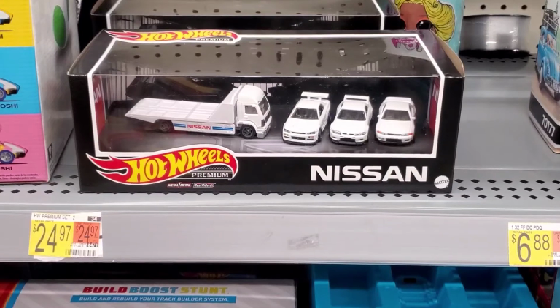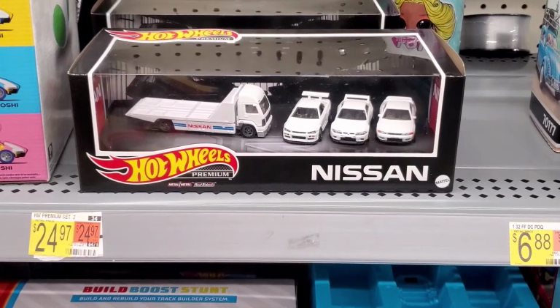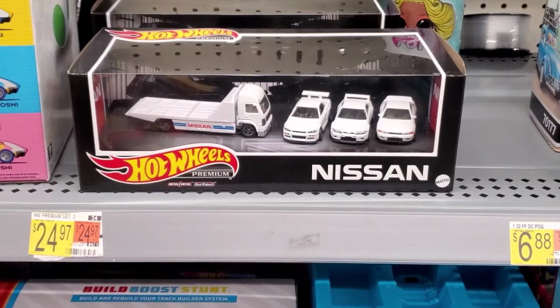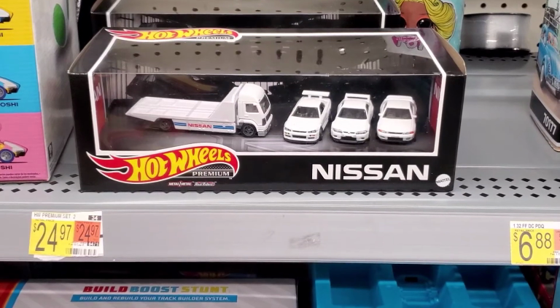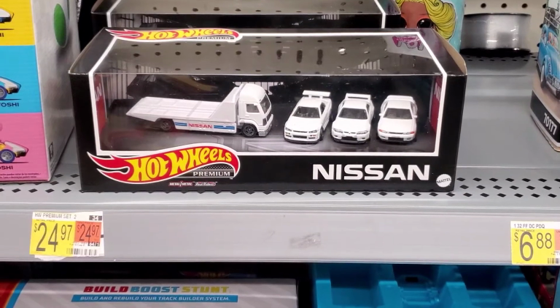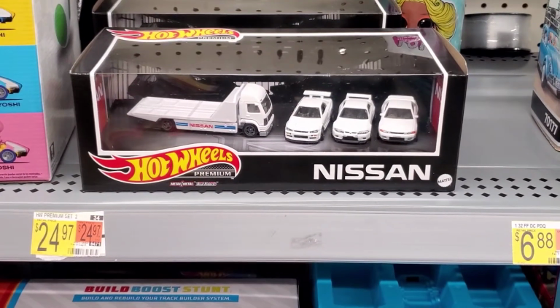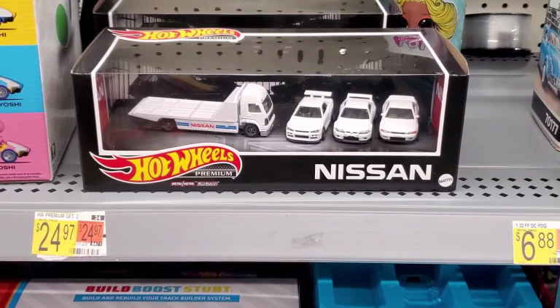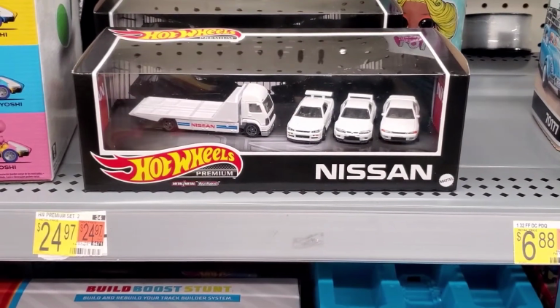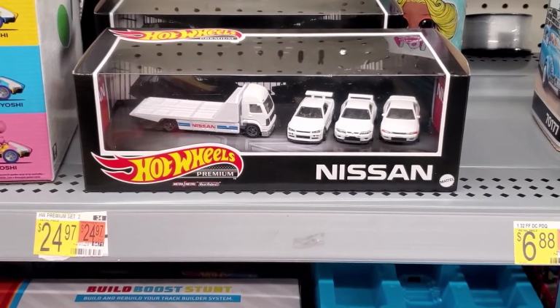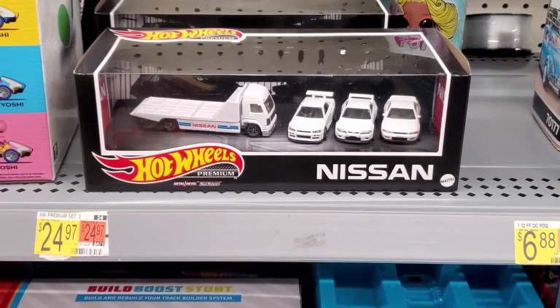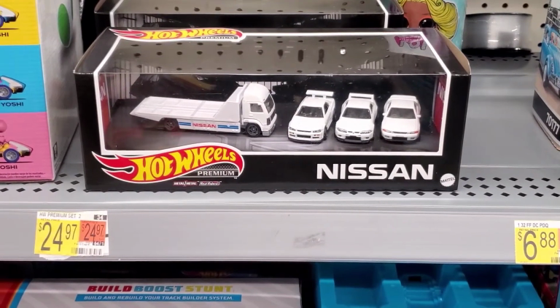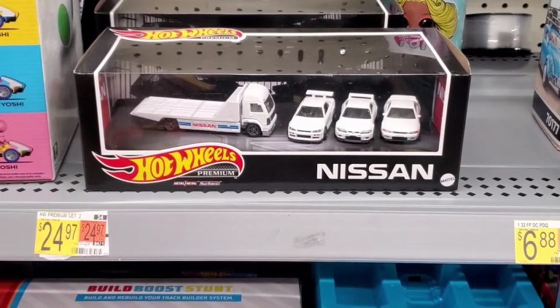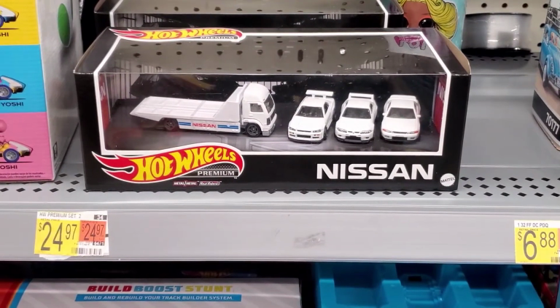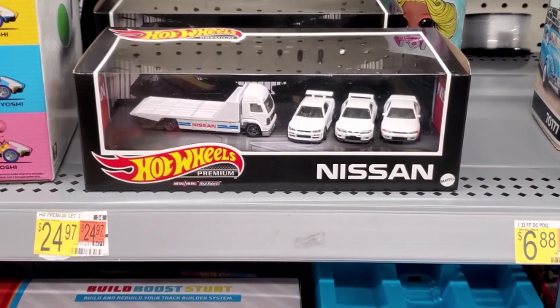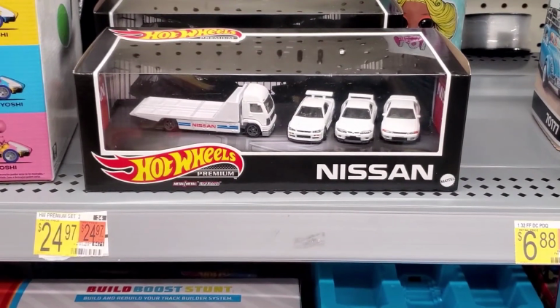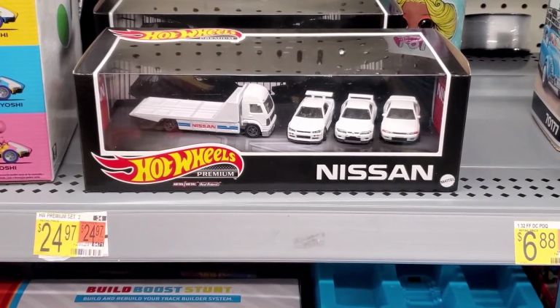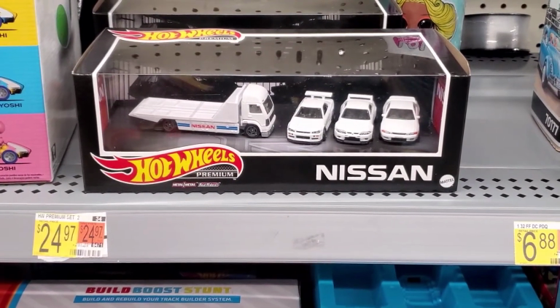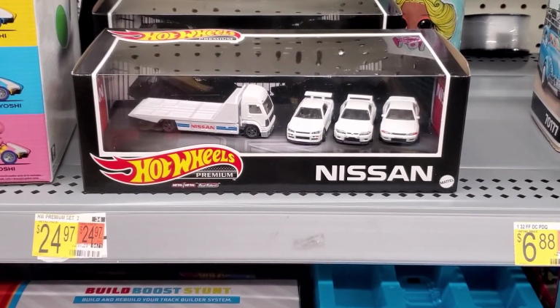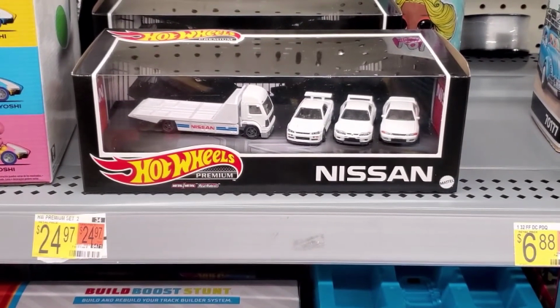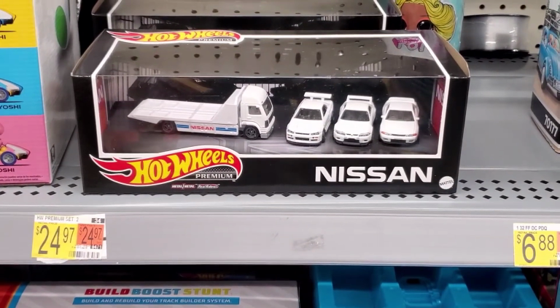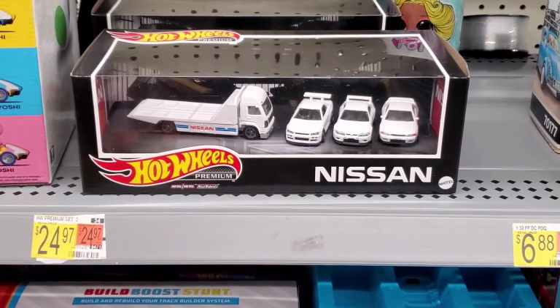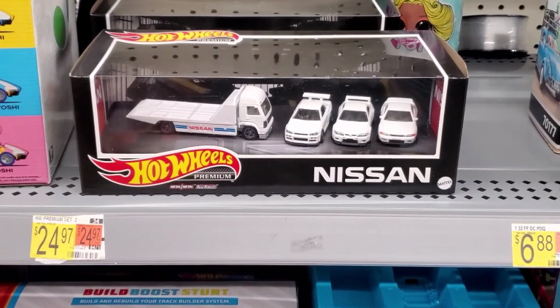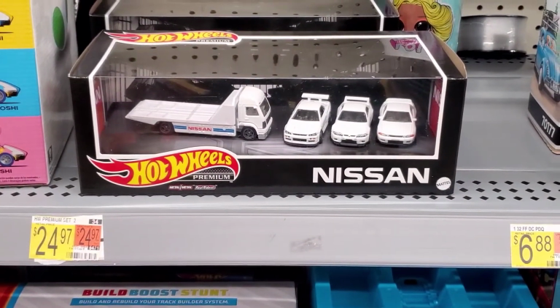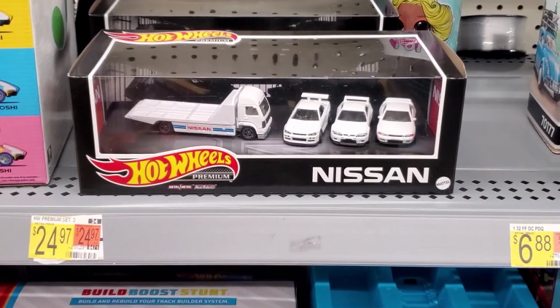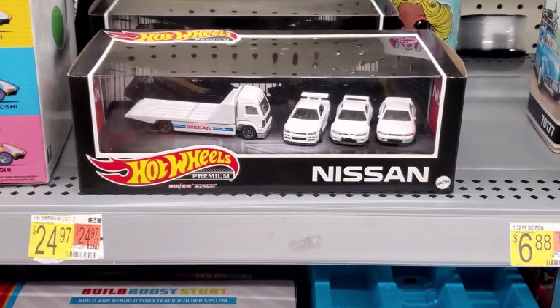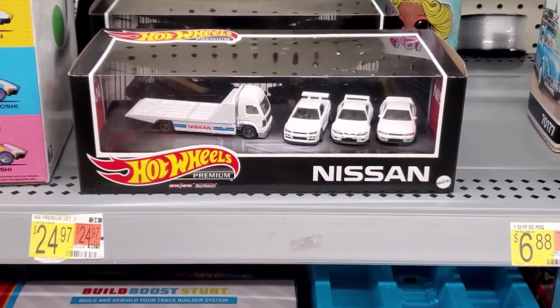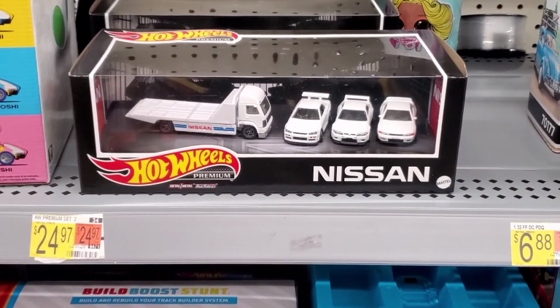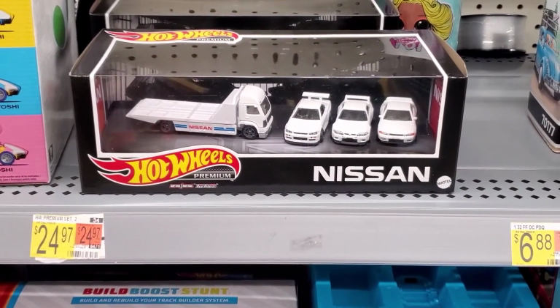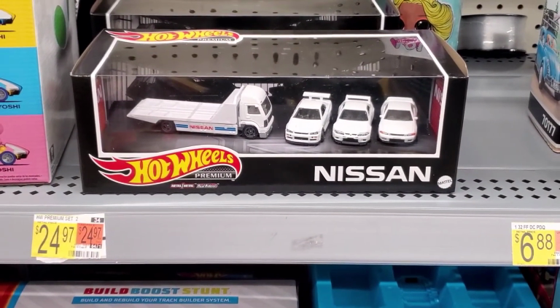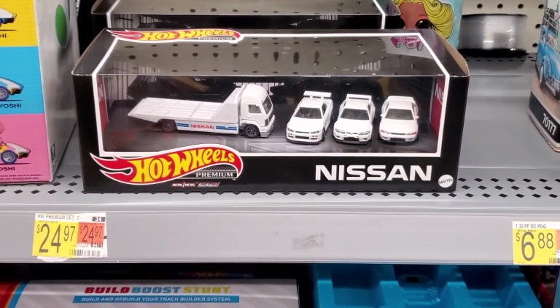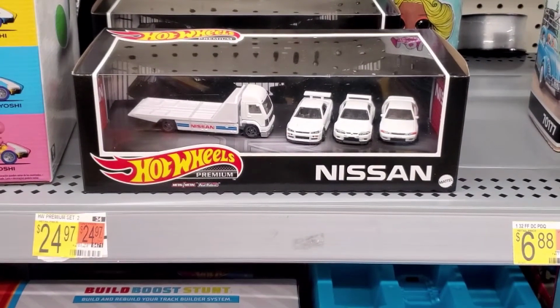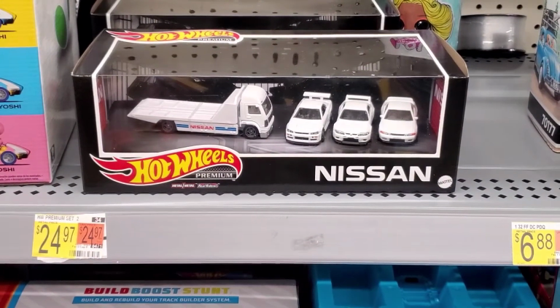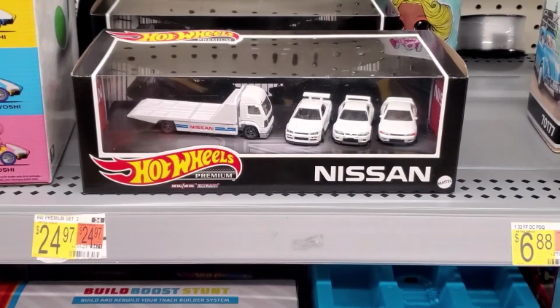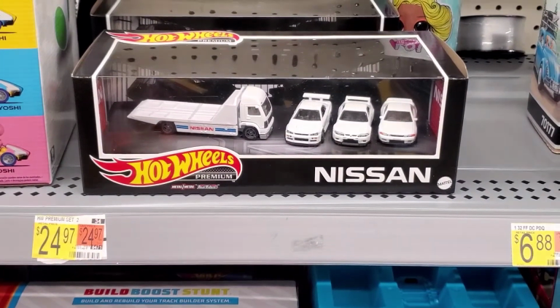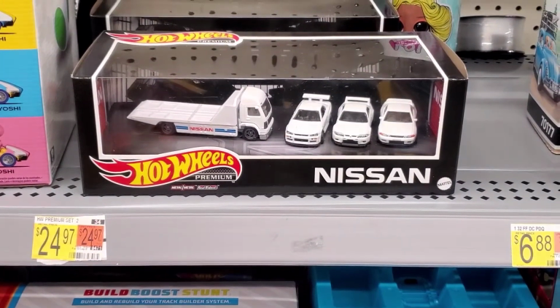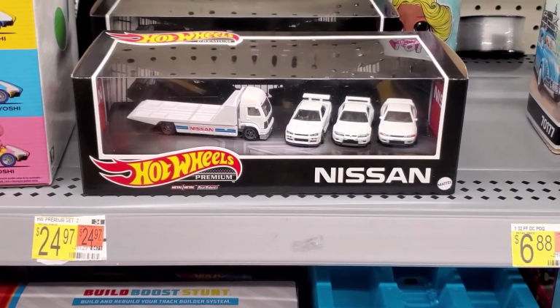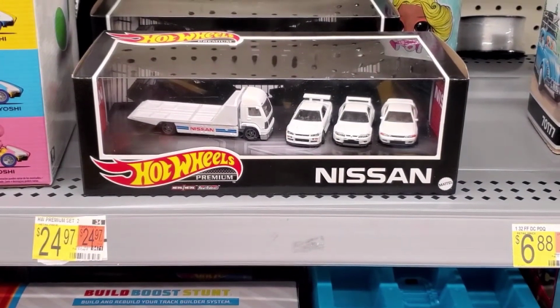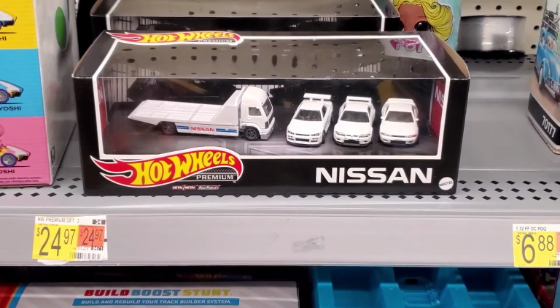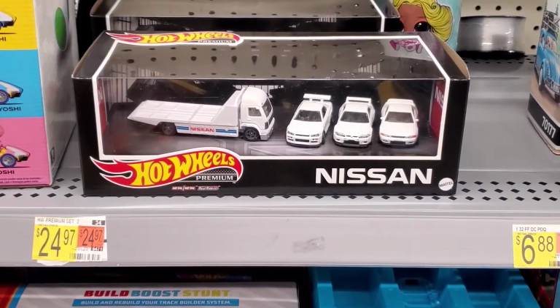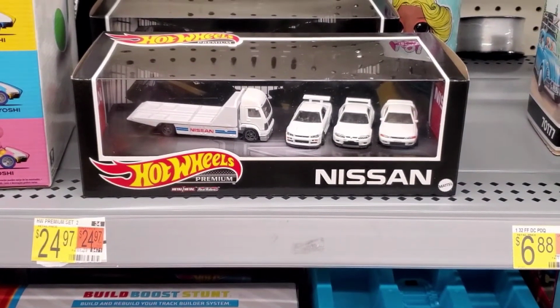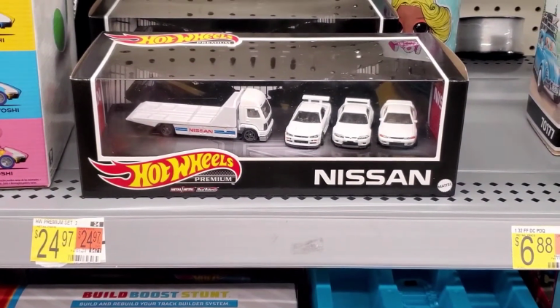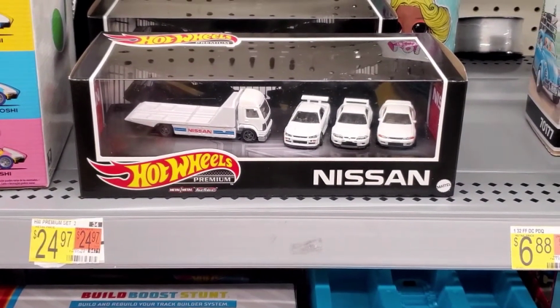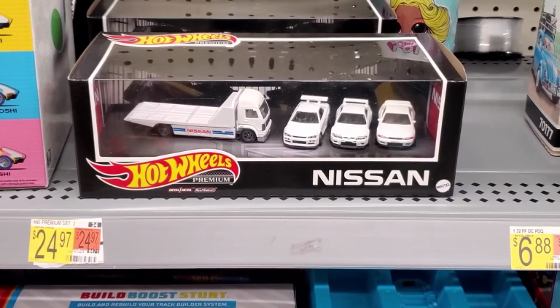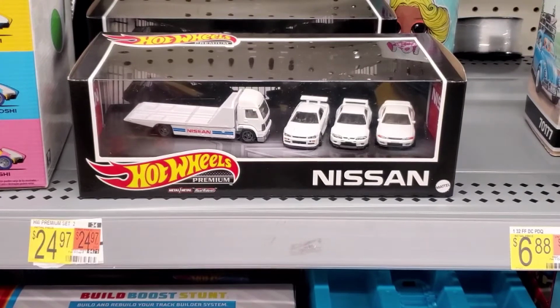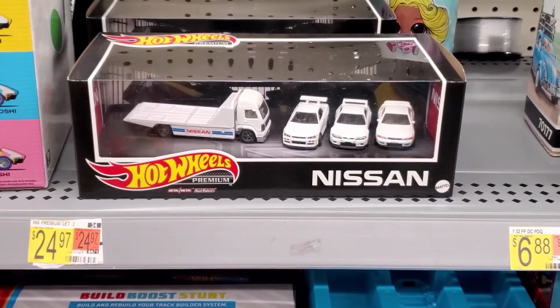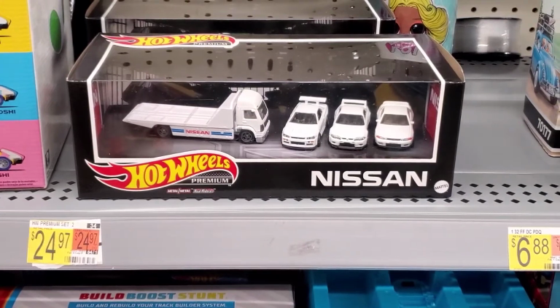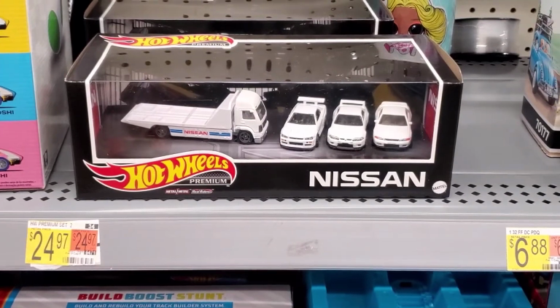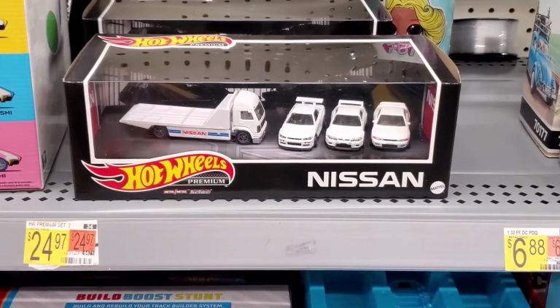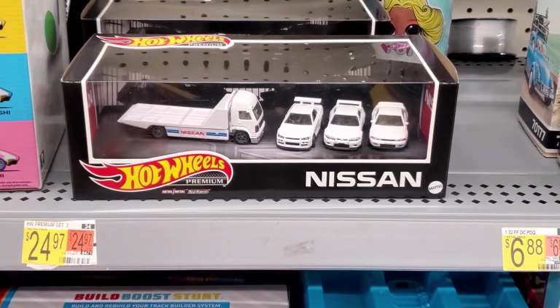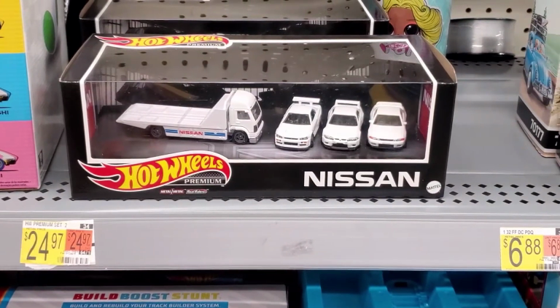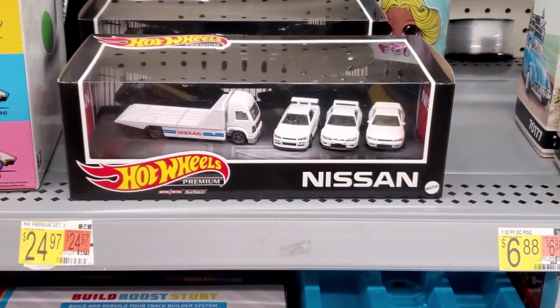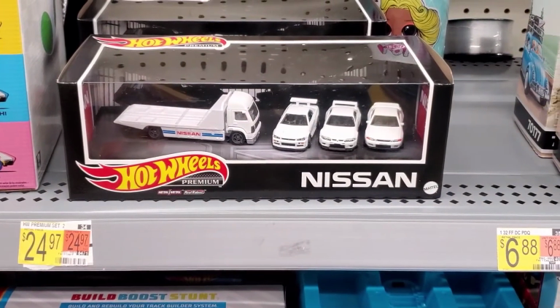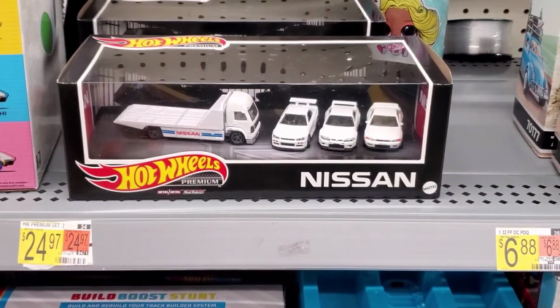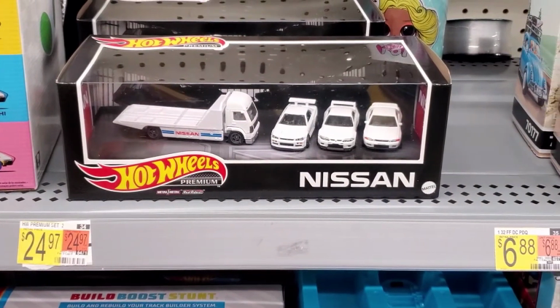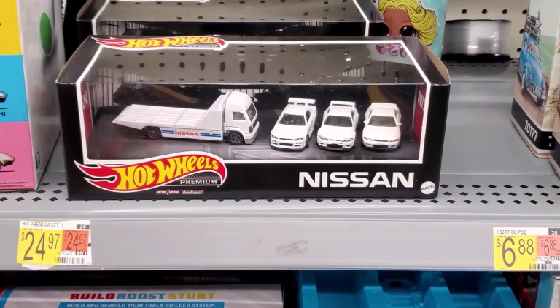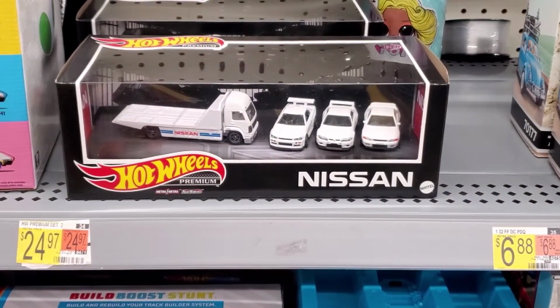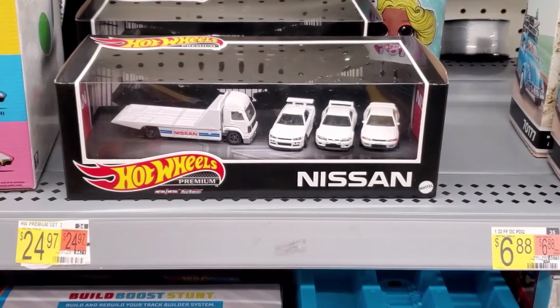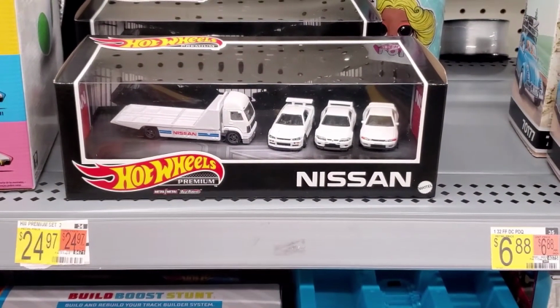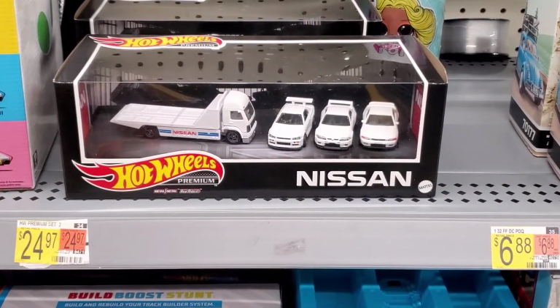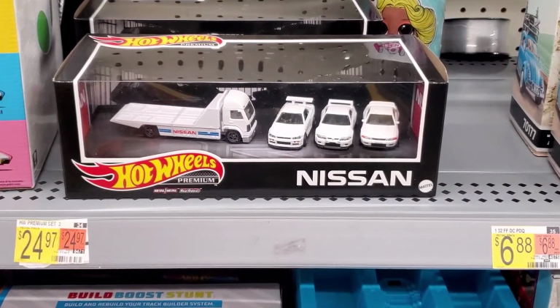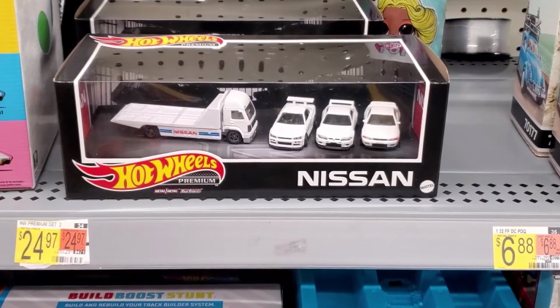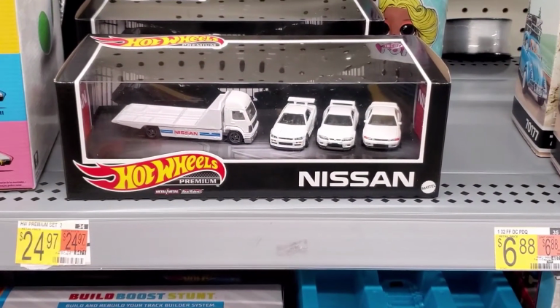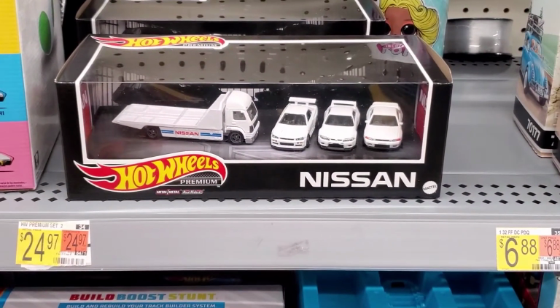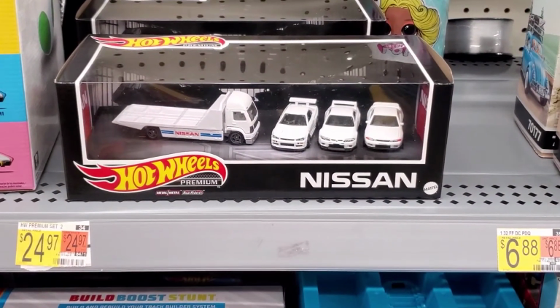Hey guys, welcome to the channel. While shopping at Walmart, I found this — a Nissan Skyline Collector's Pack.